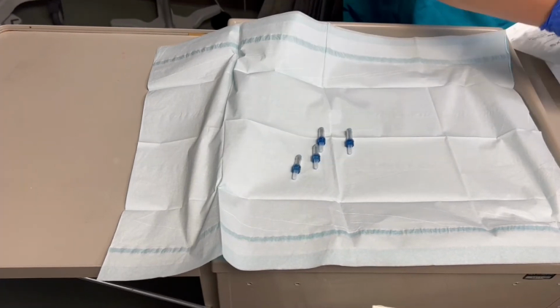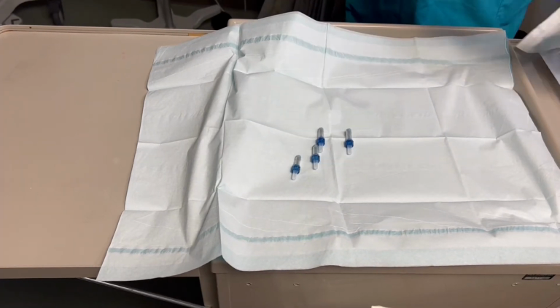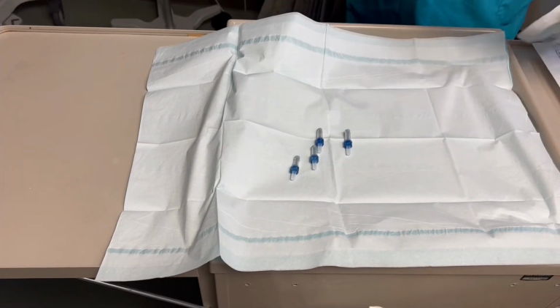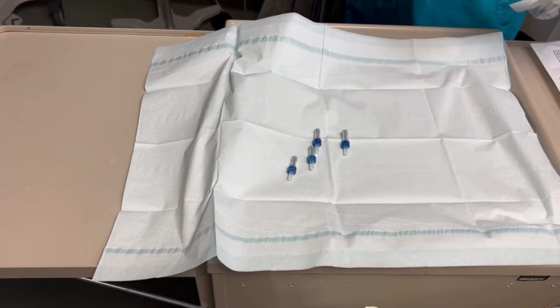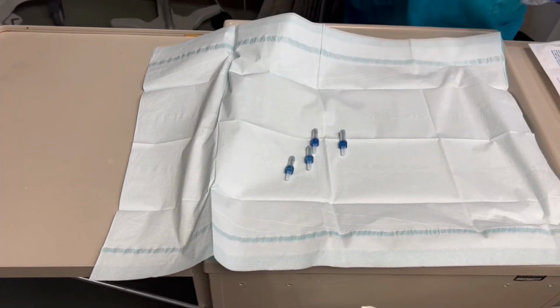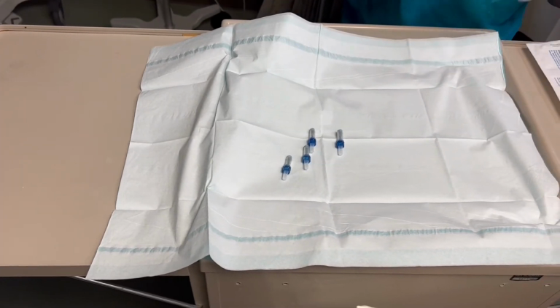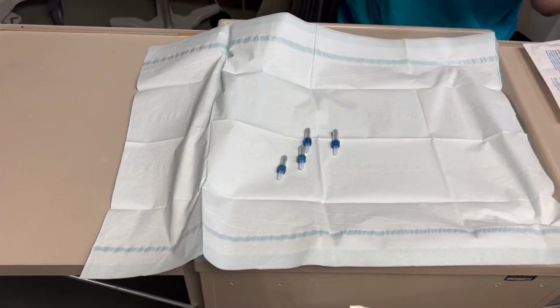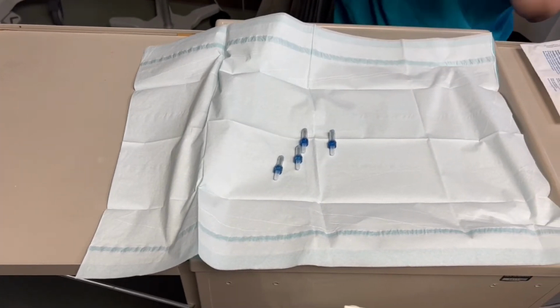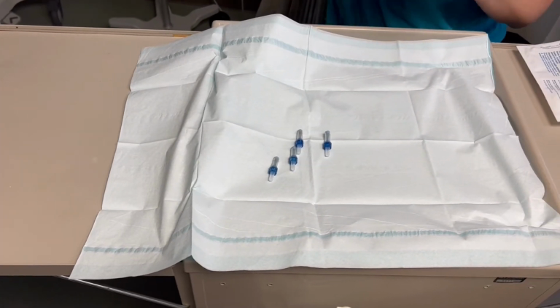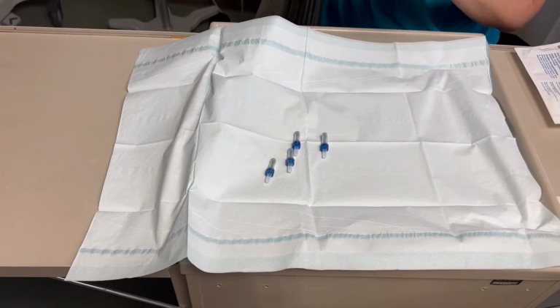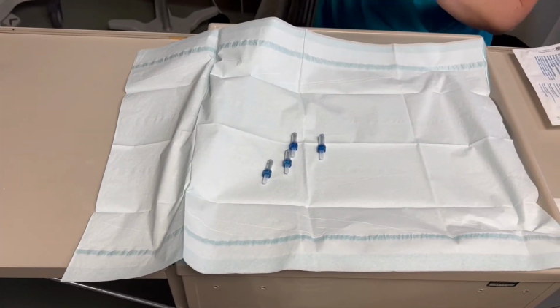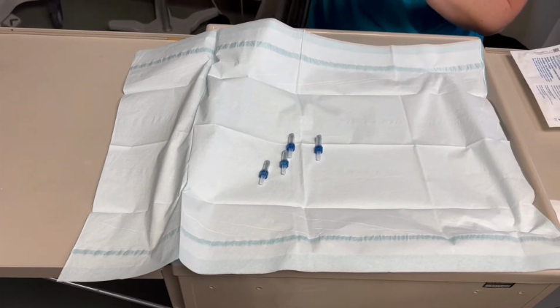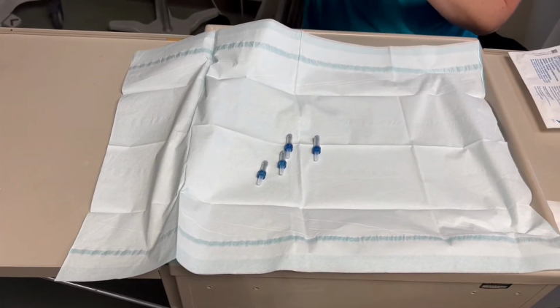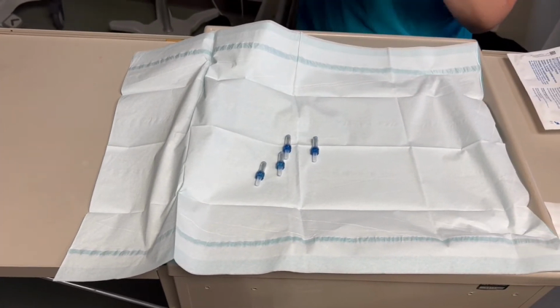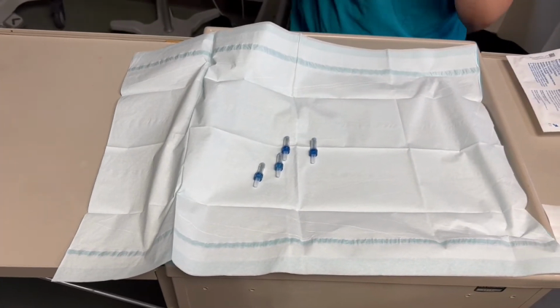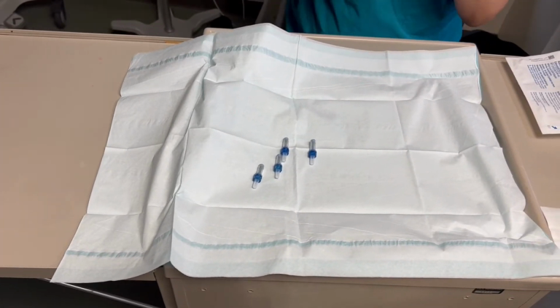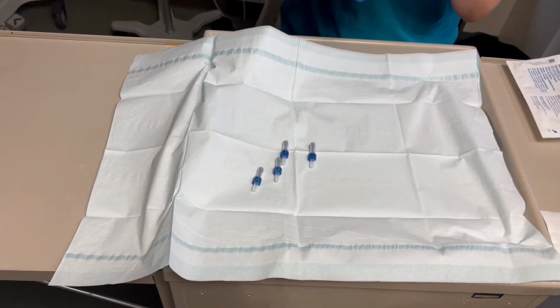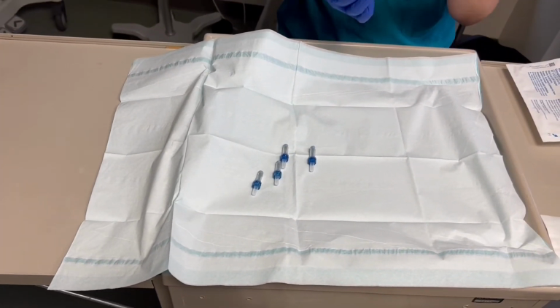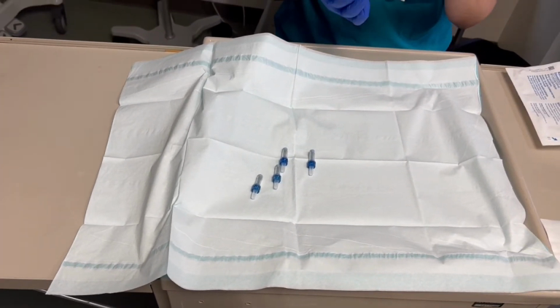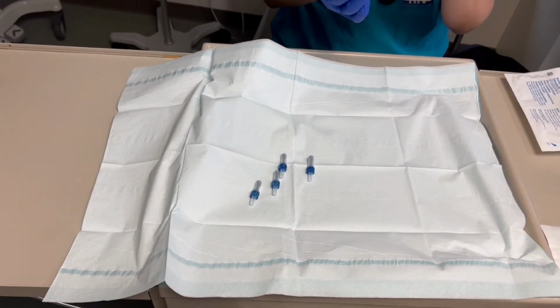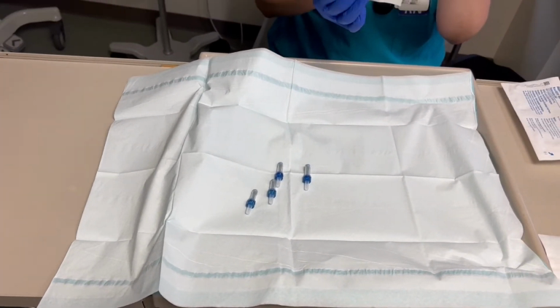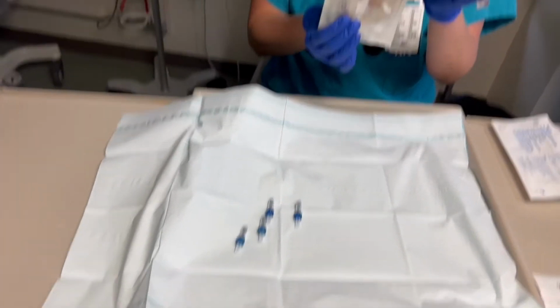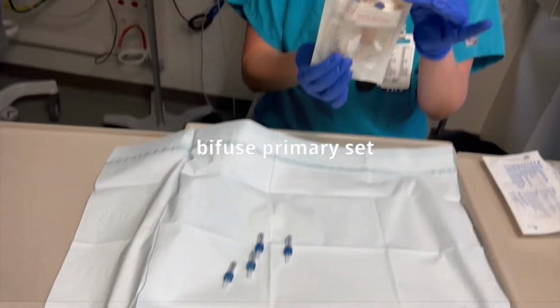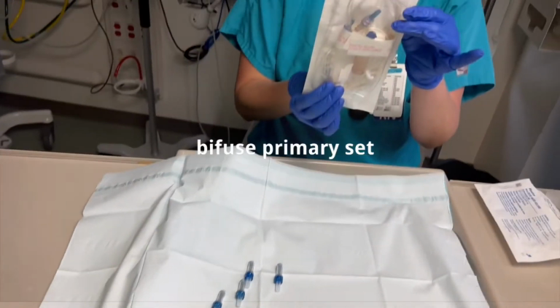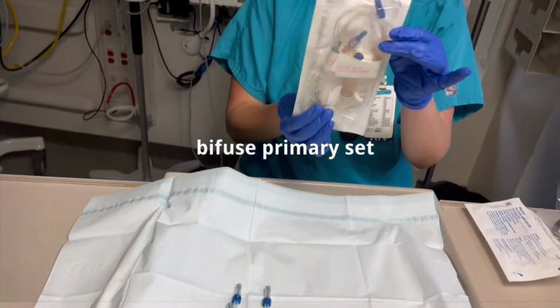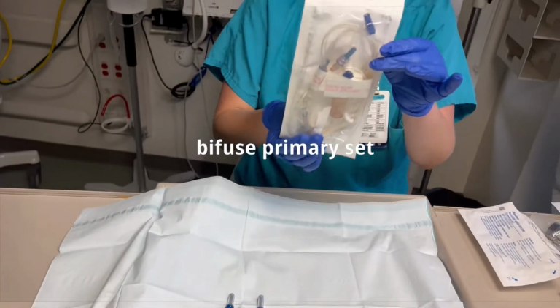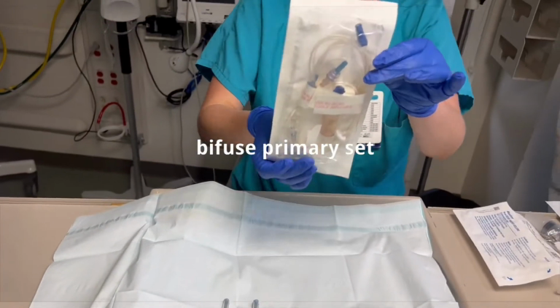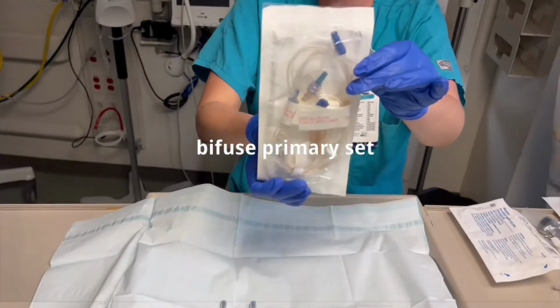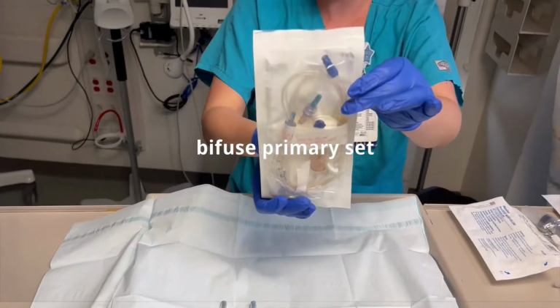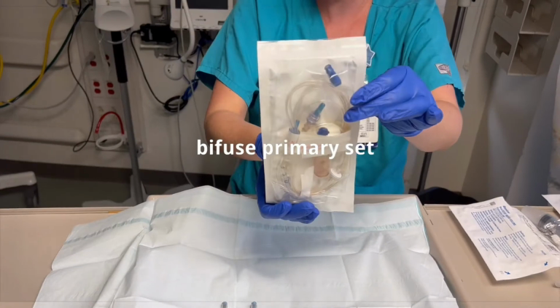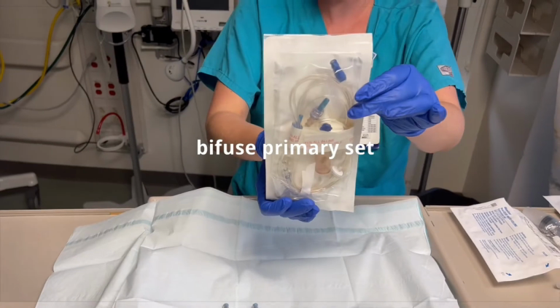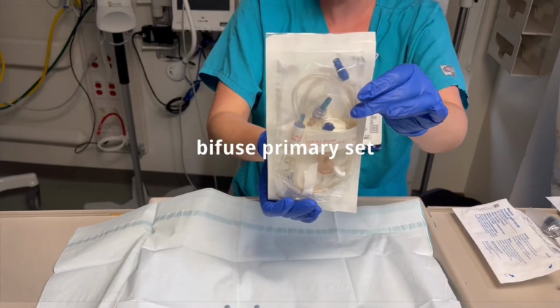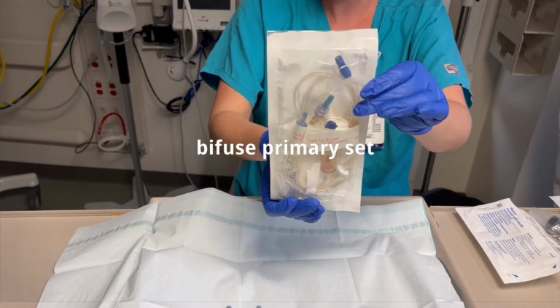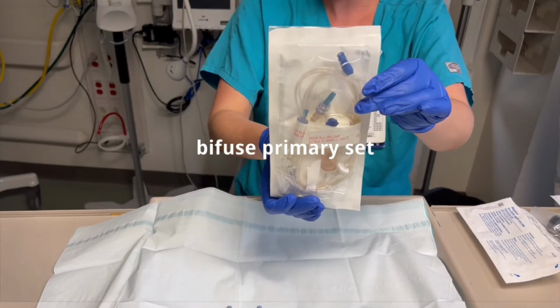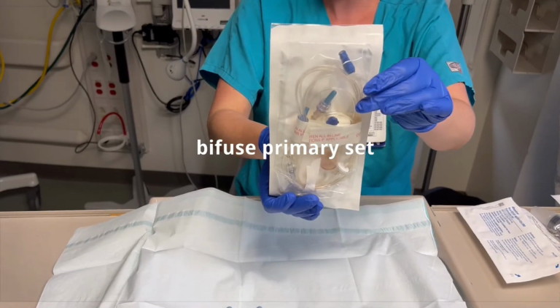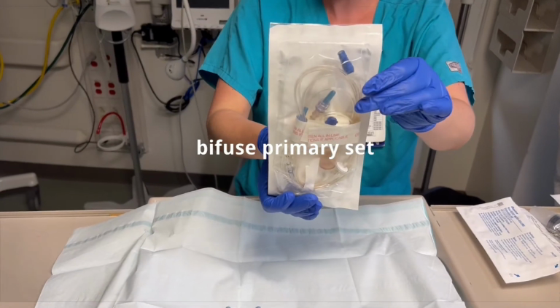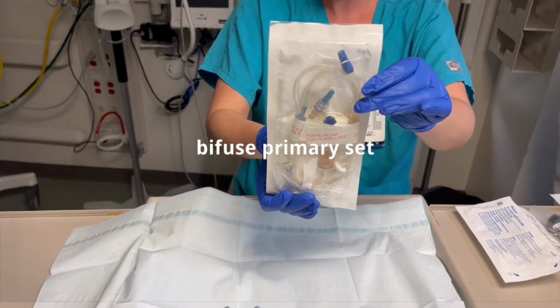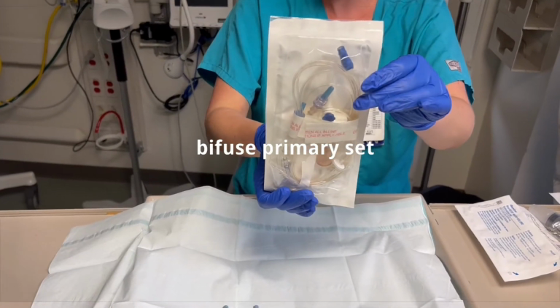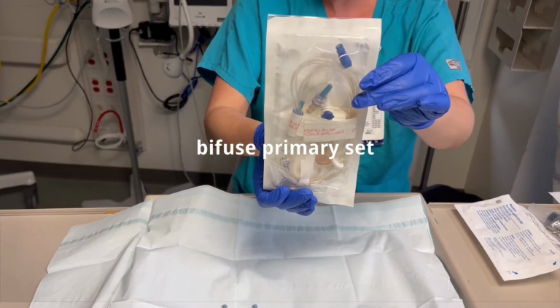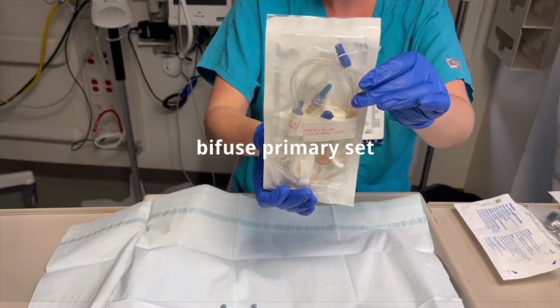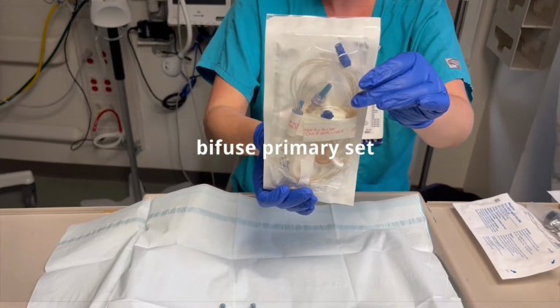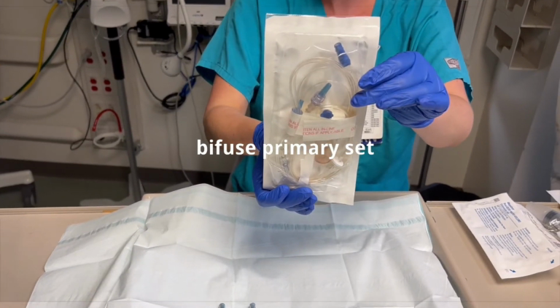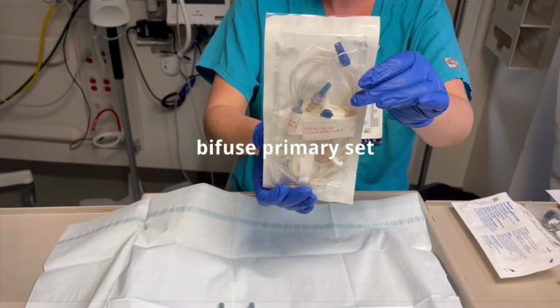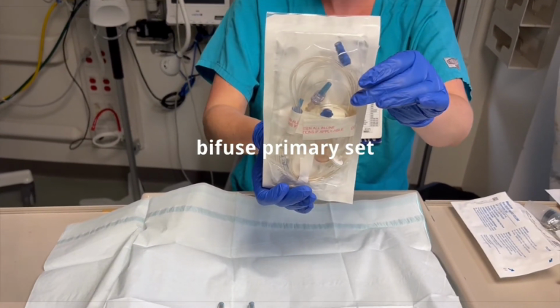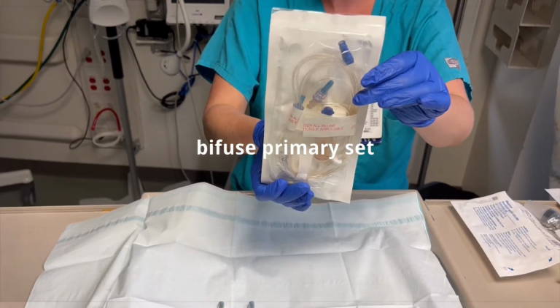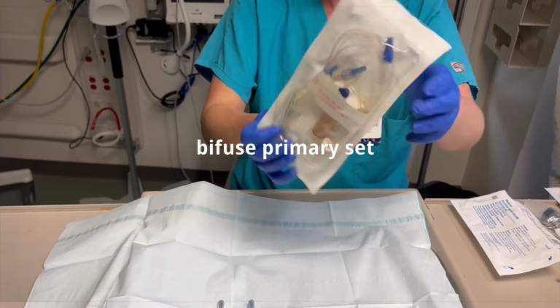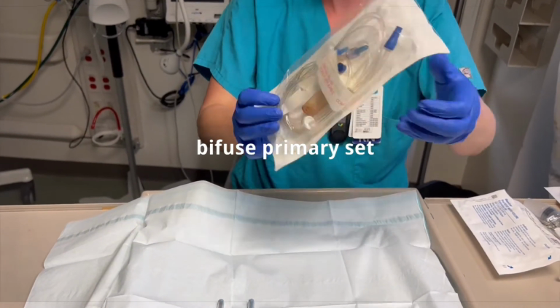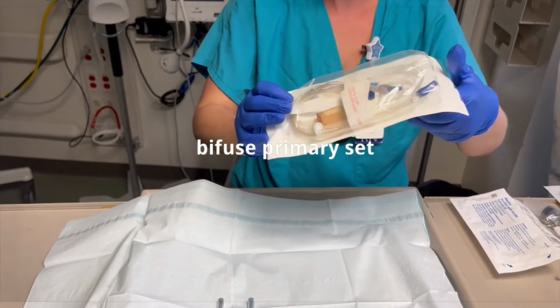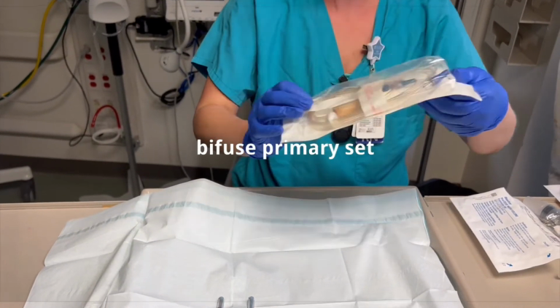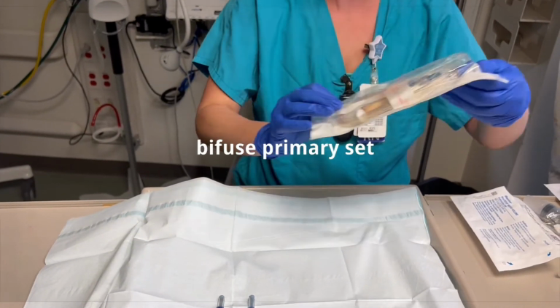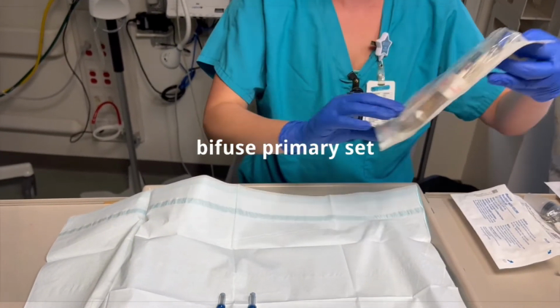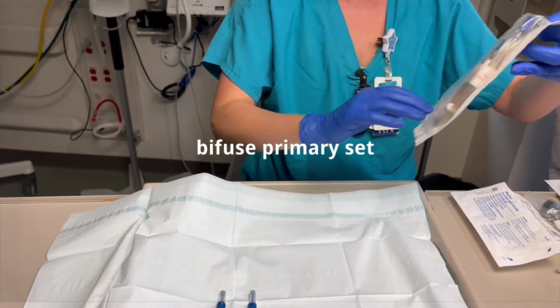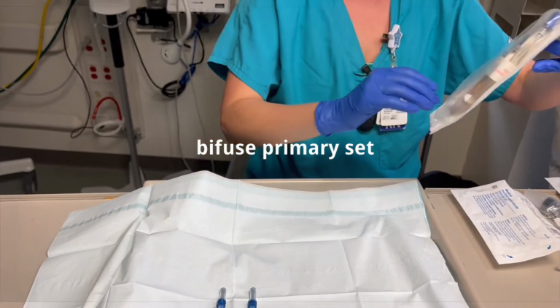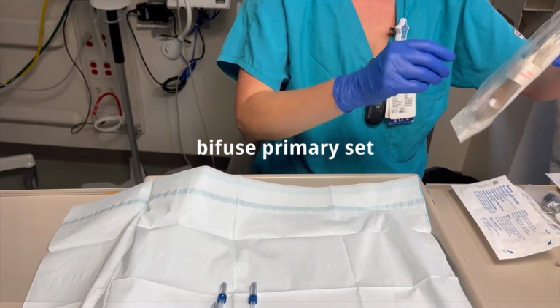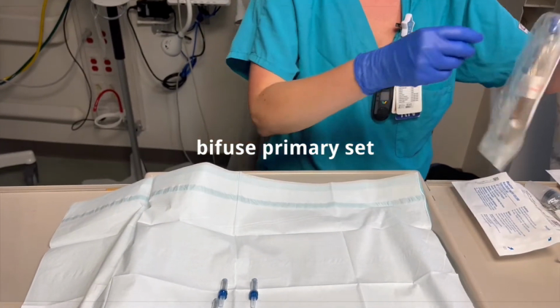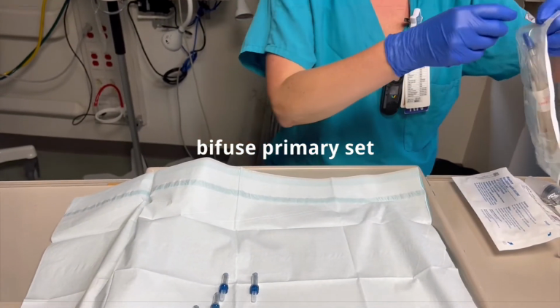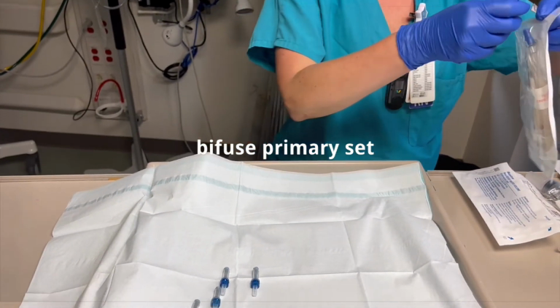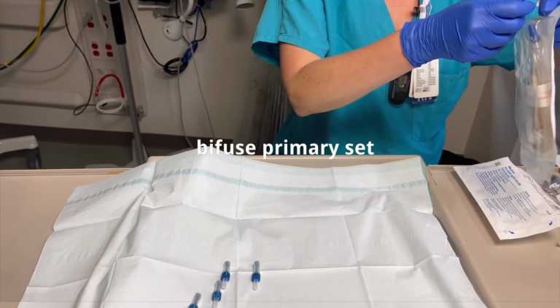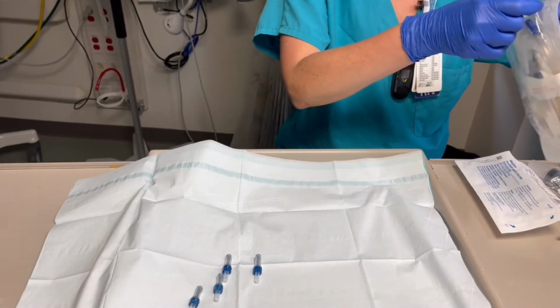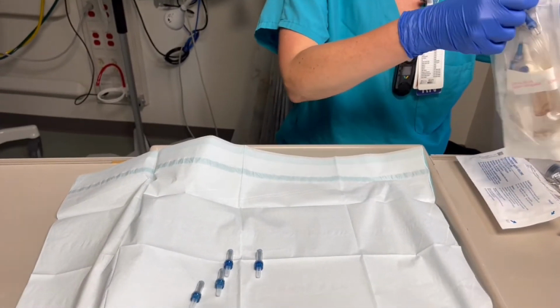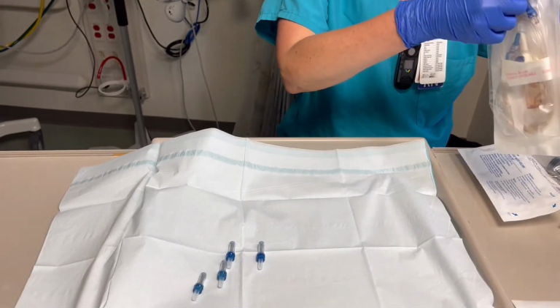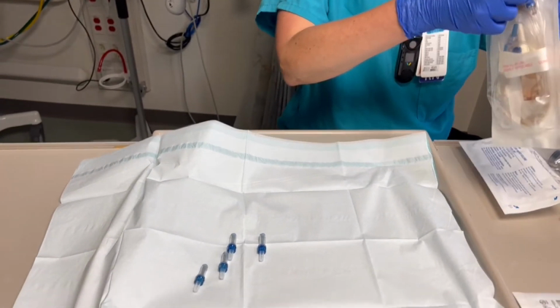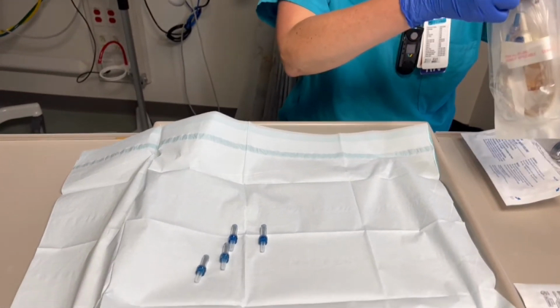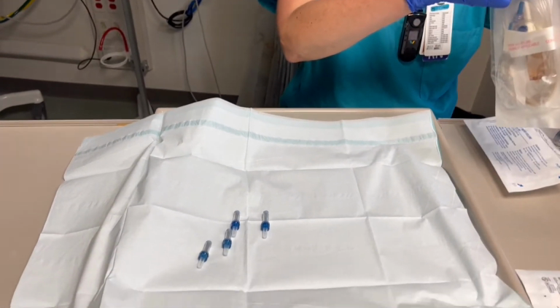We have our filter and our little two-way, one-way valve.